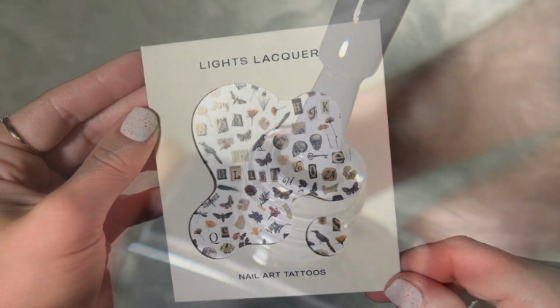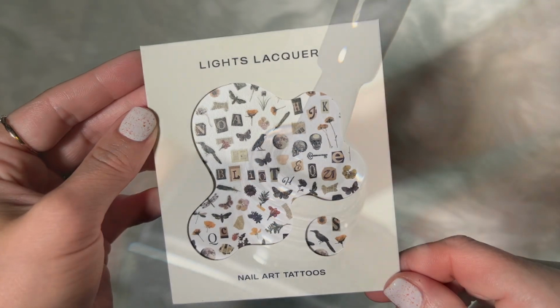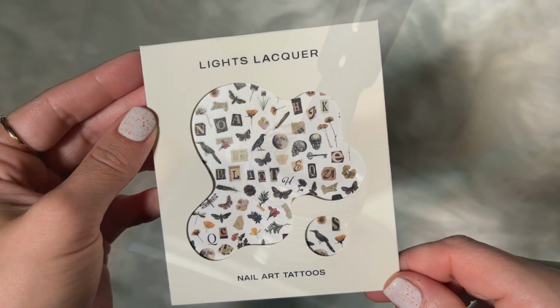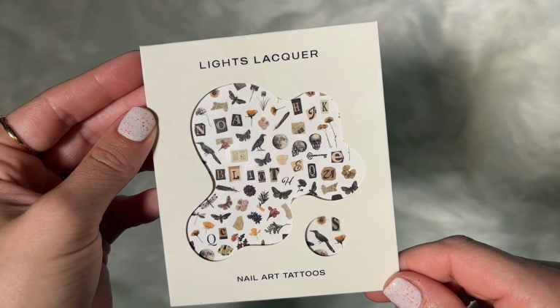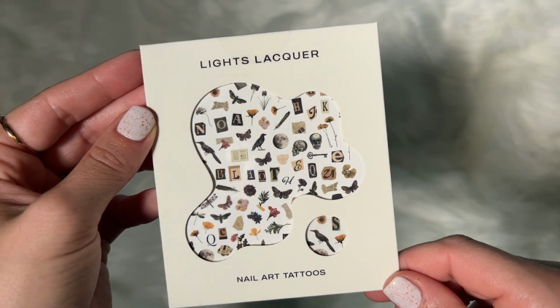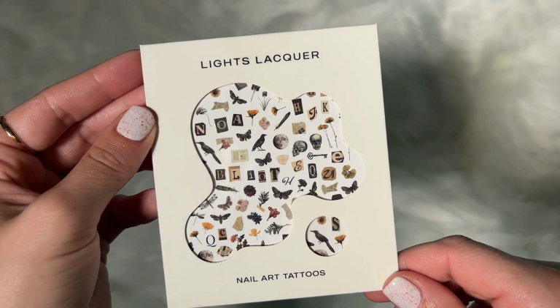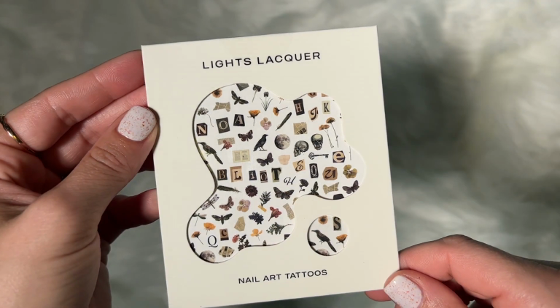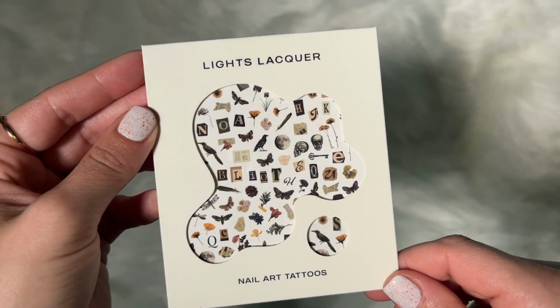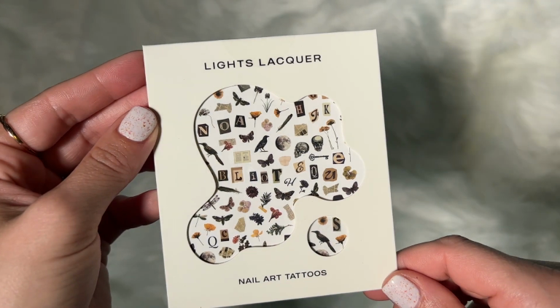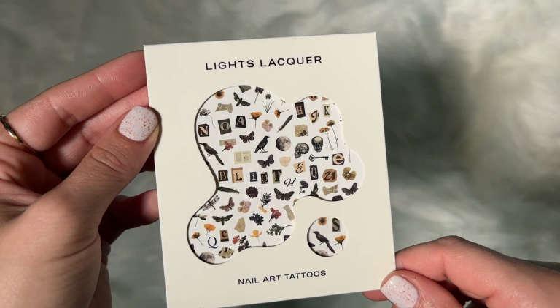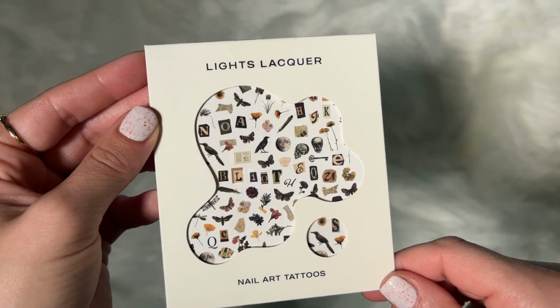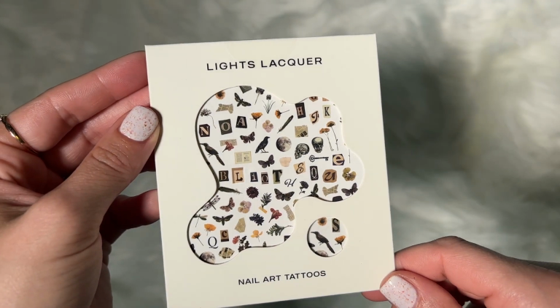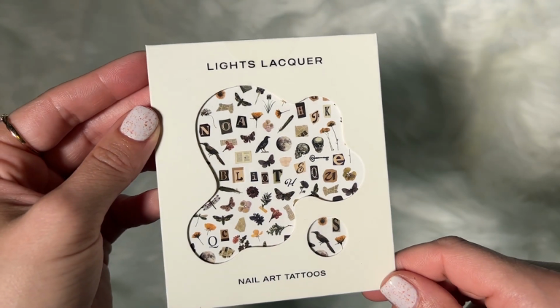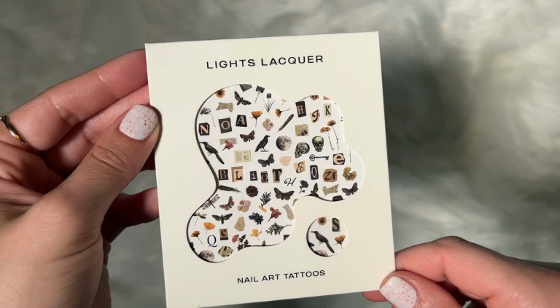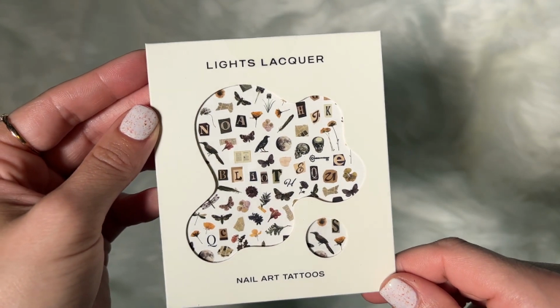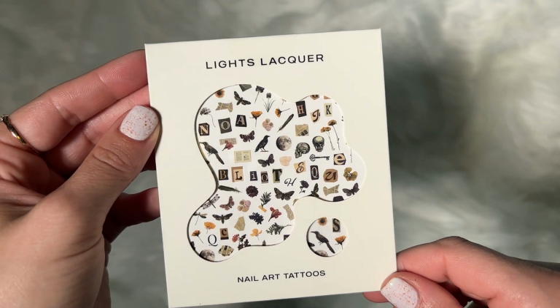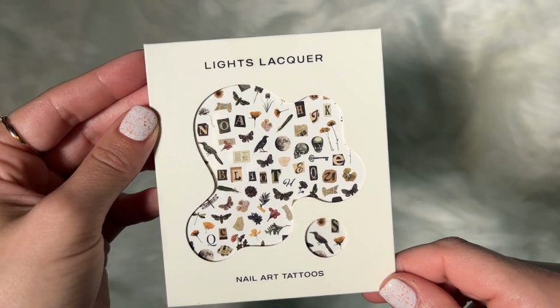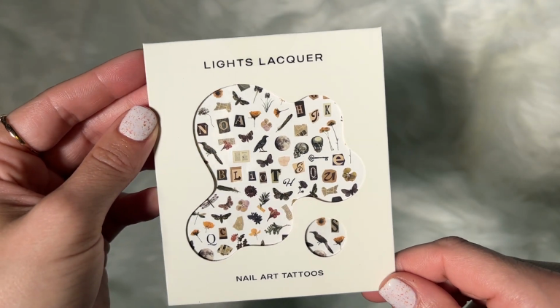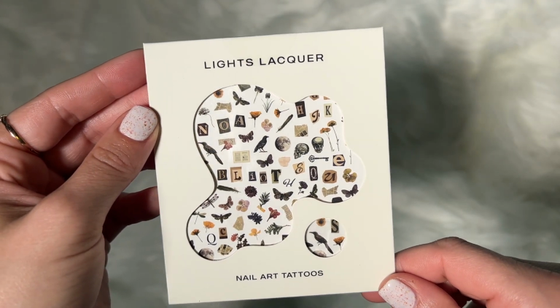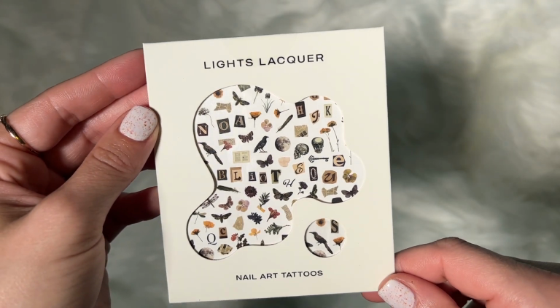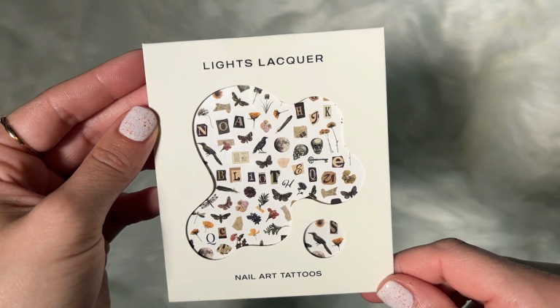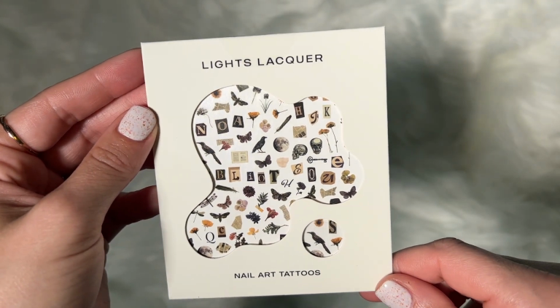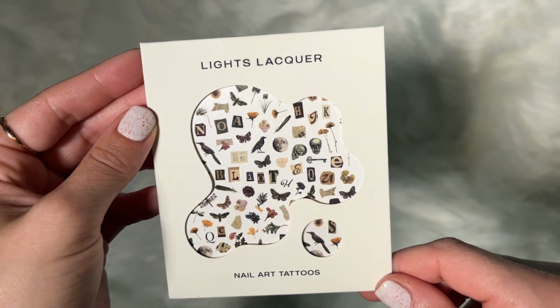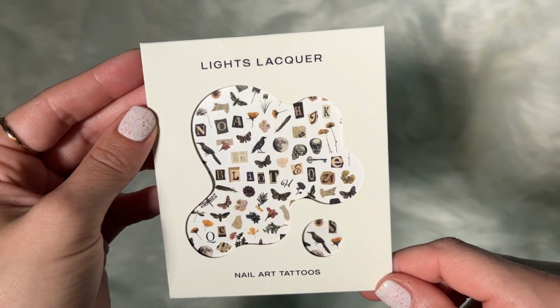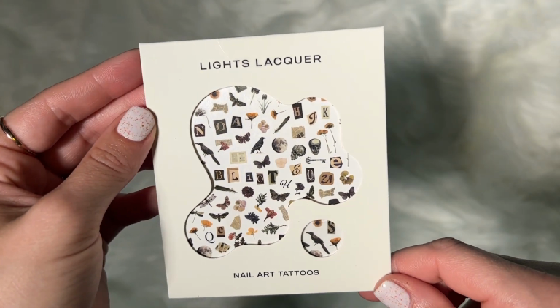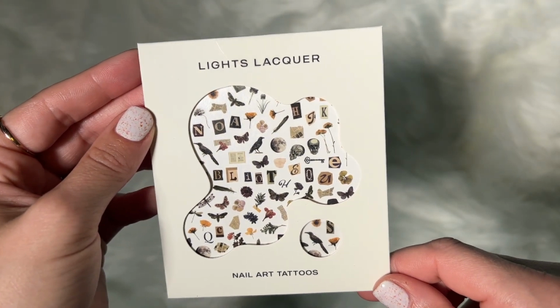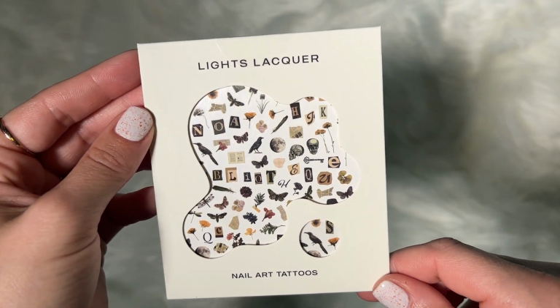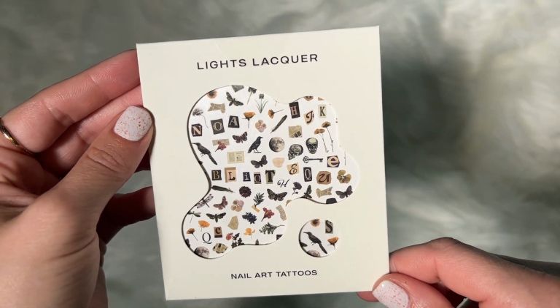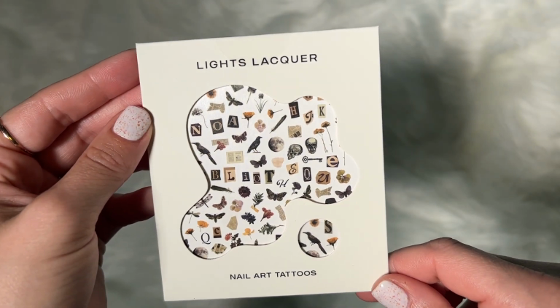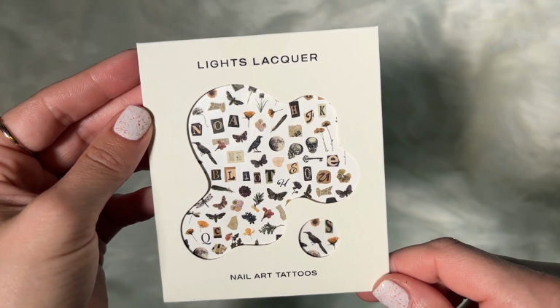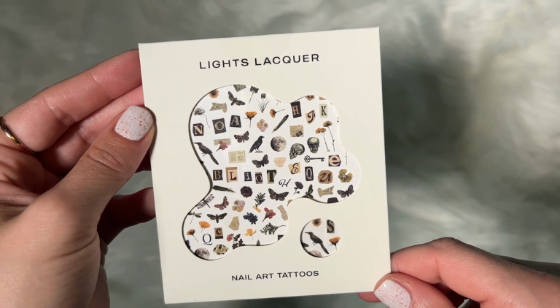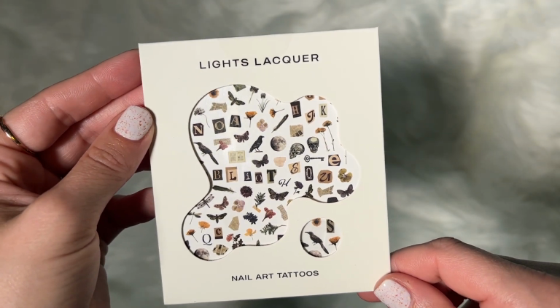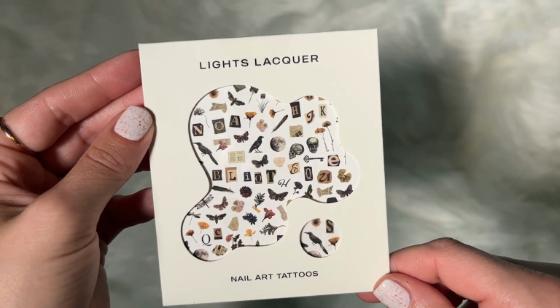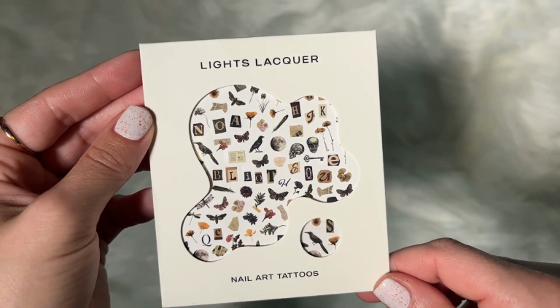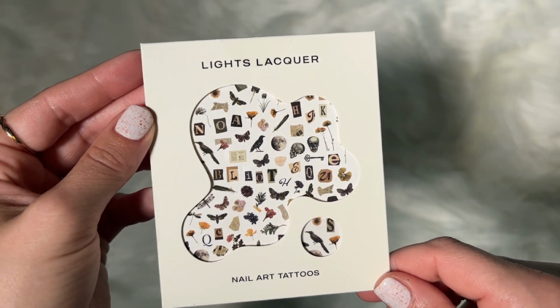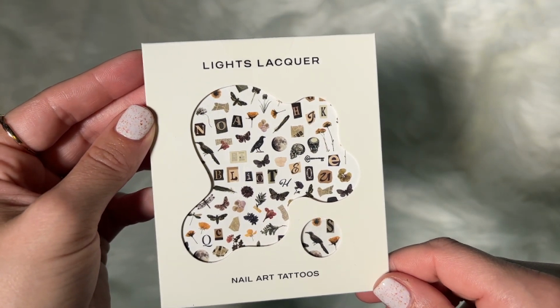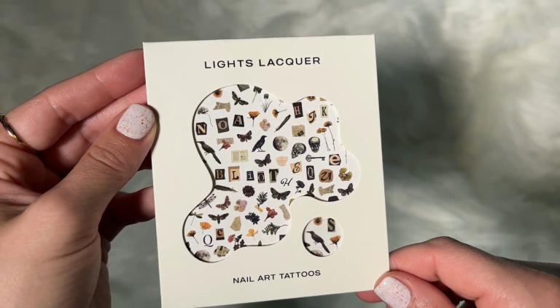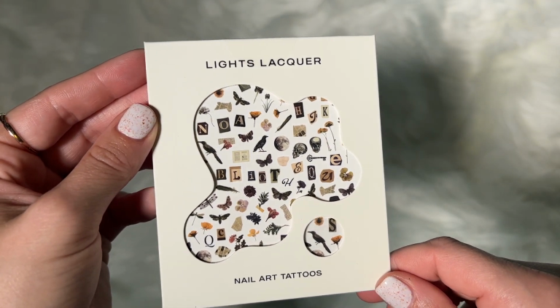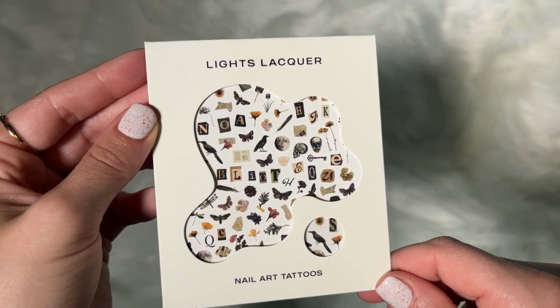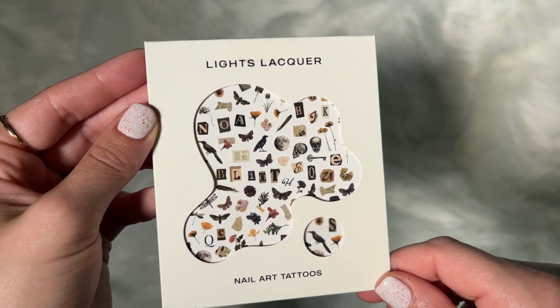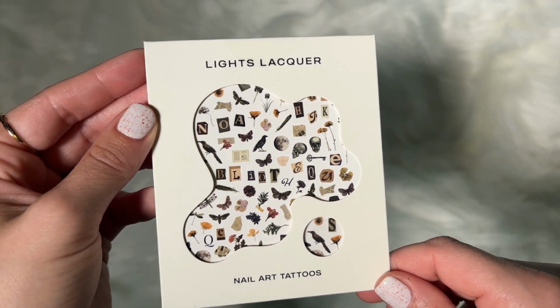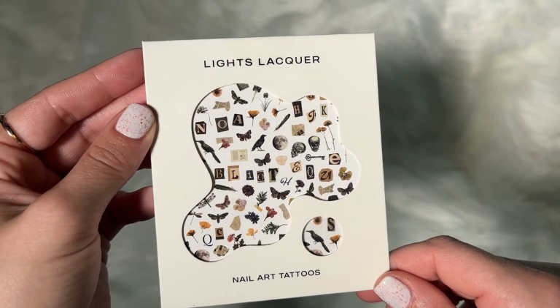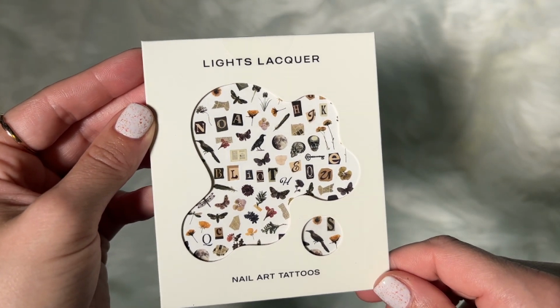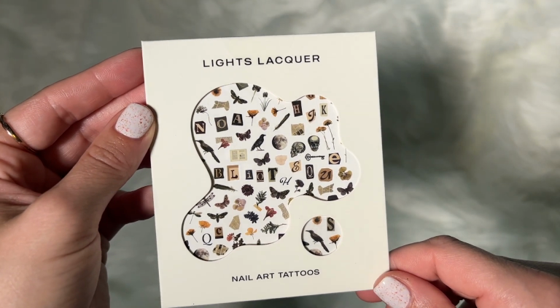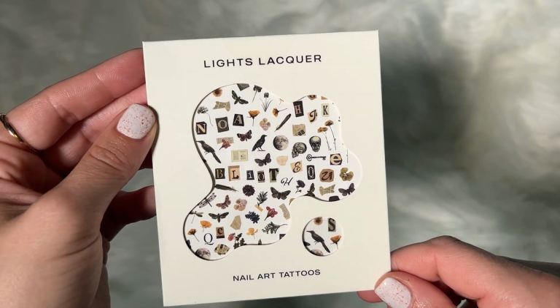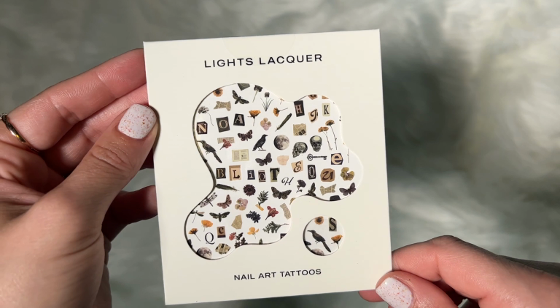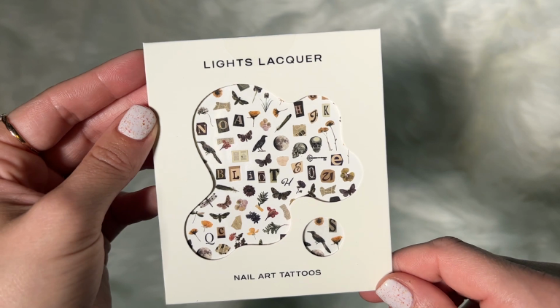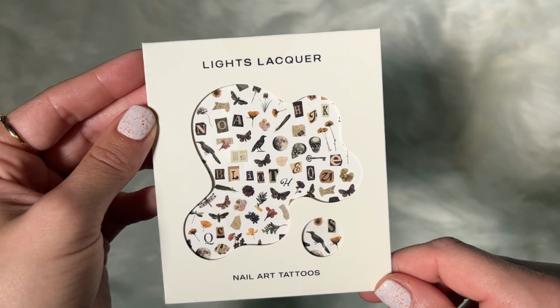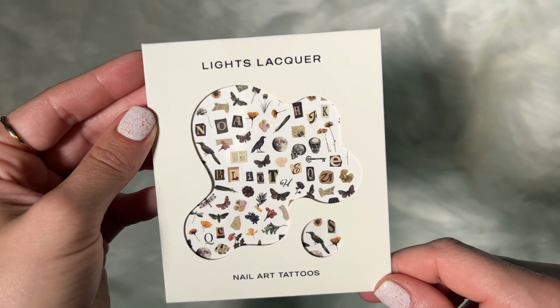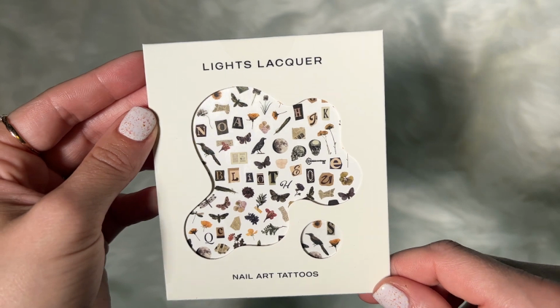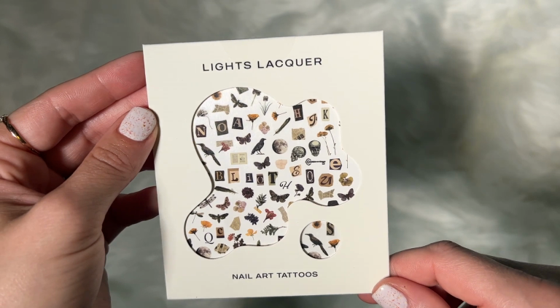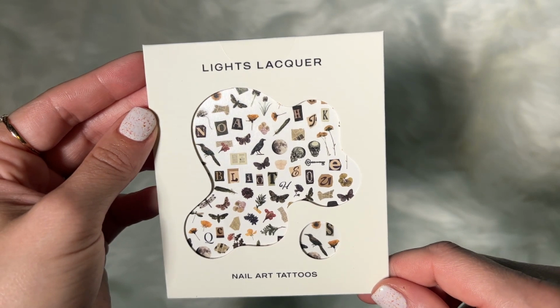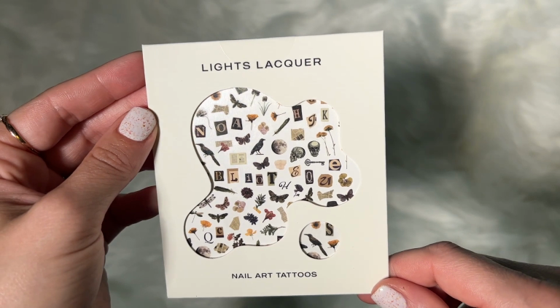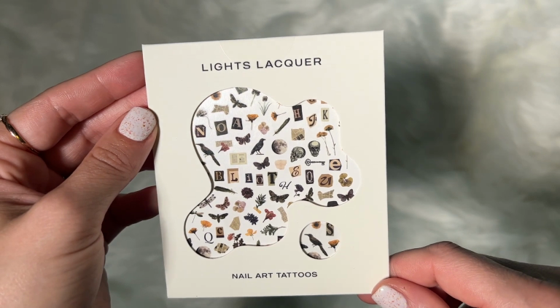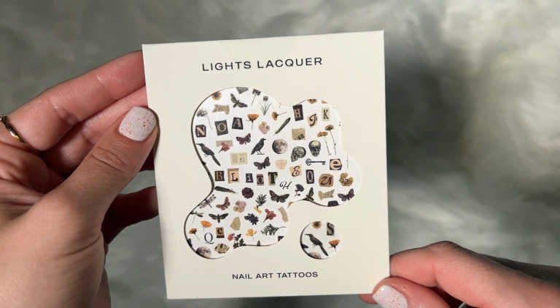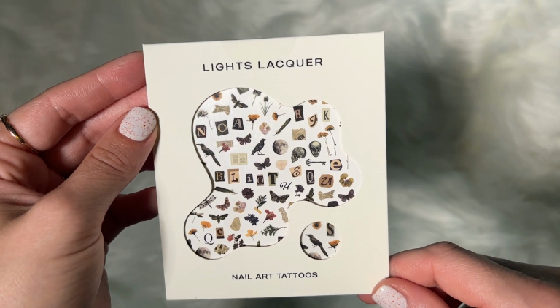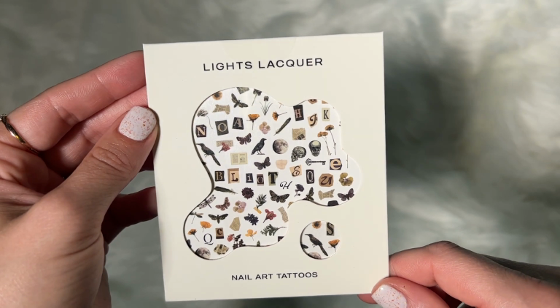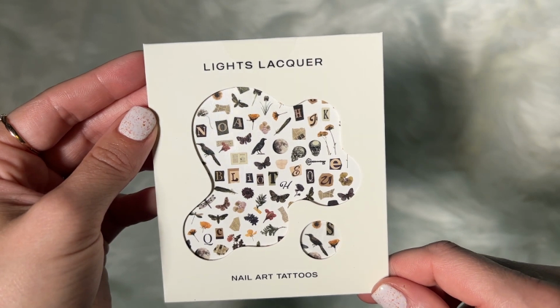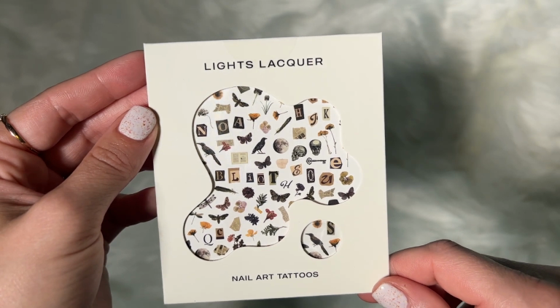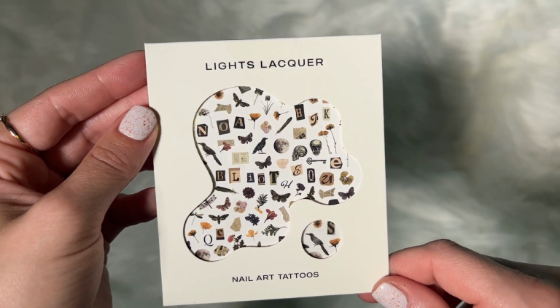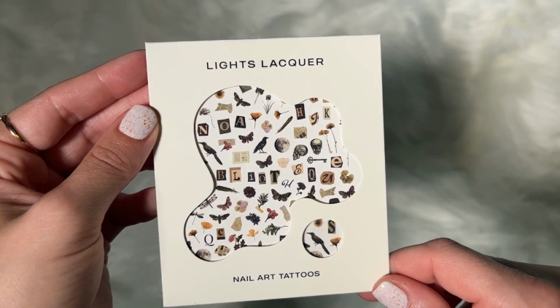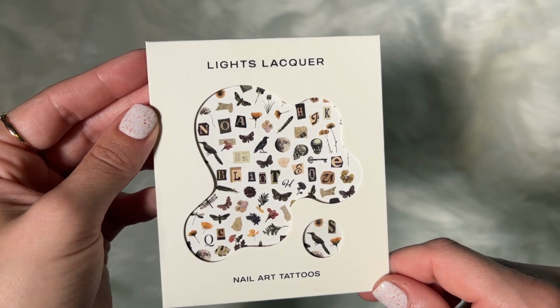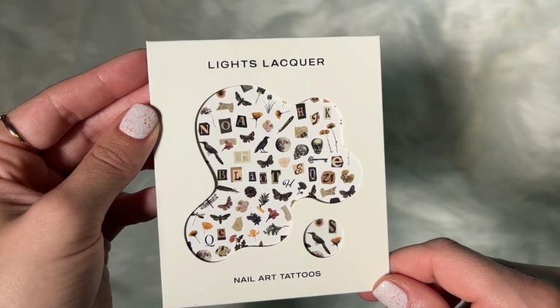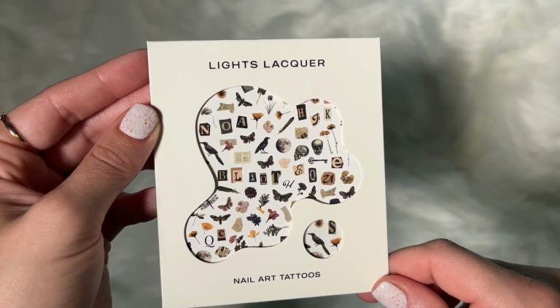Here are the nail art tattoos that are also coming out with this collection. The polishes are not limited edition, but these nail art tattoos are.